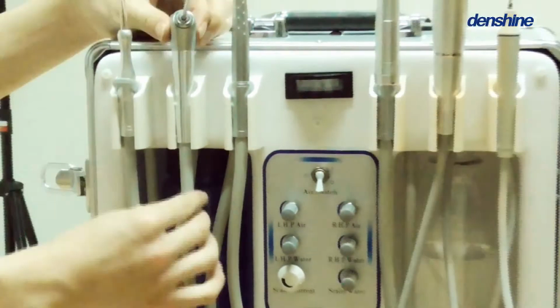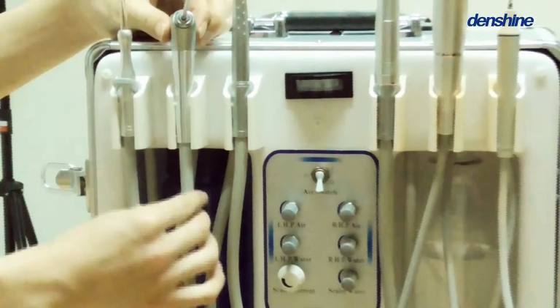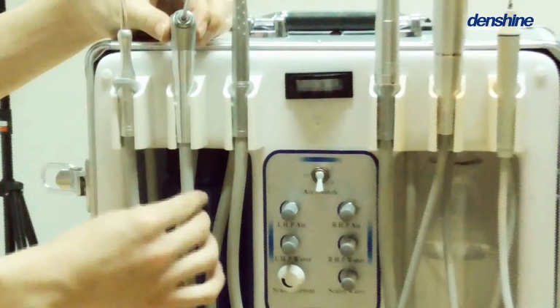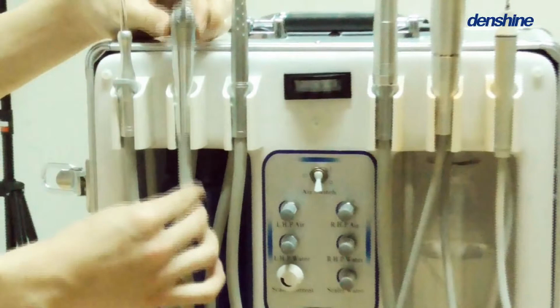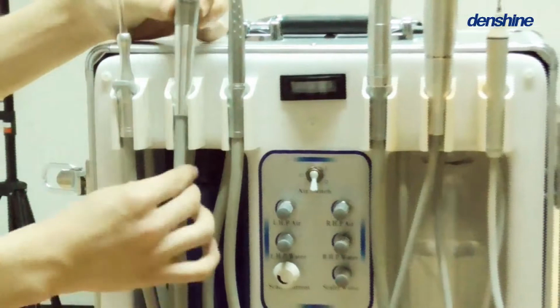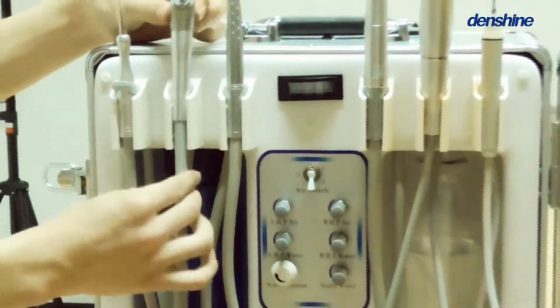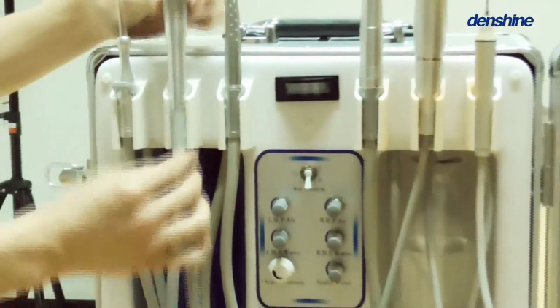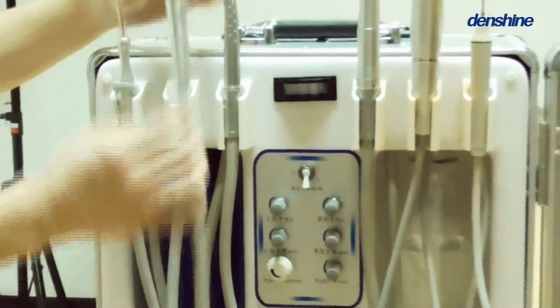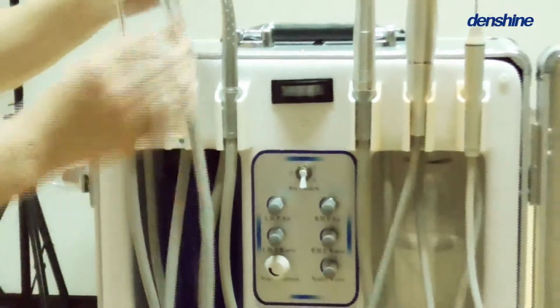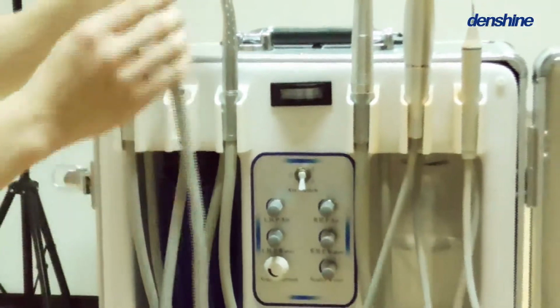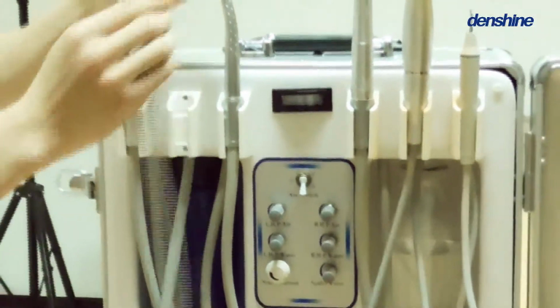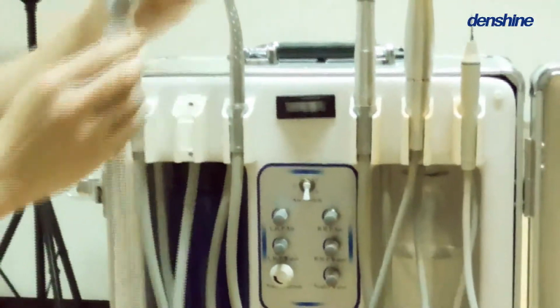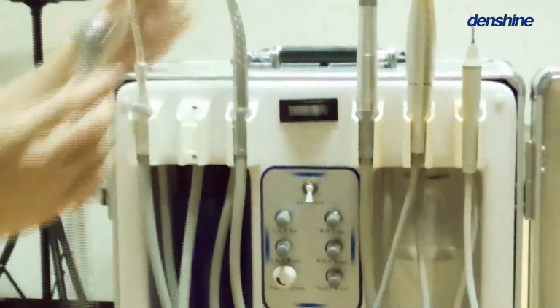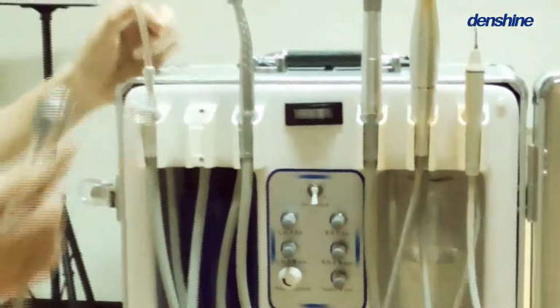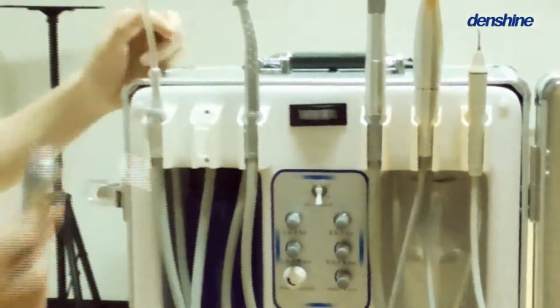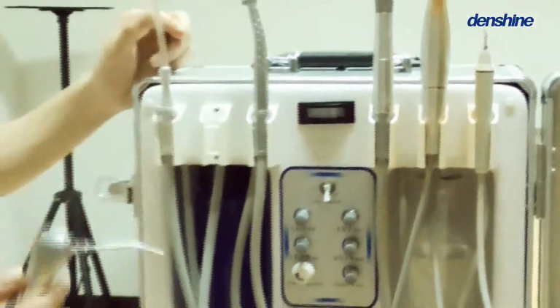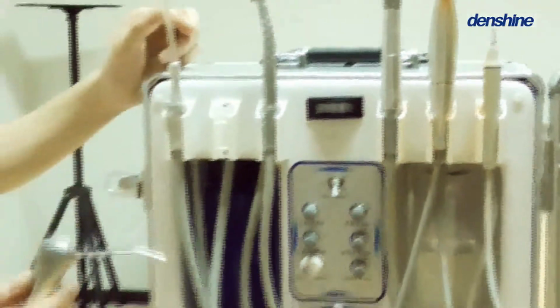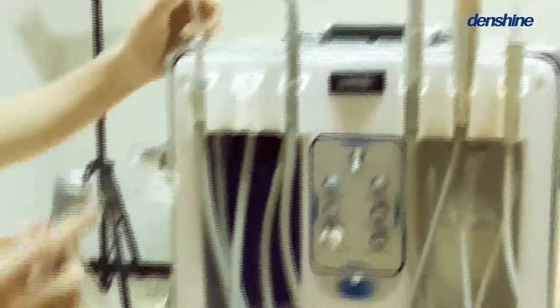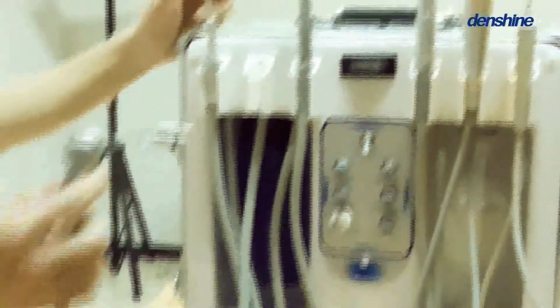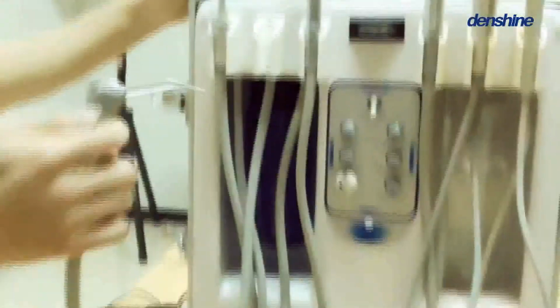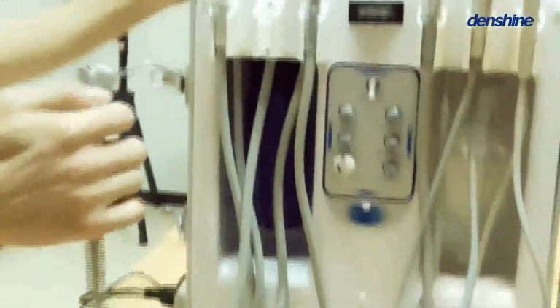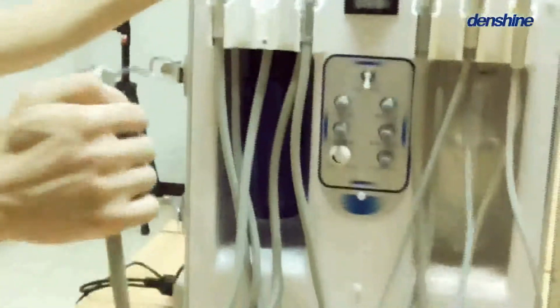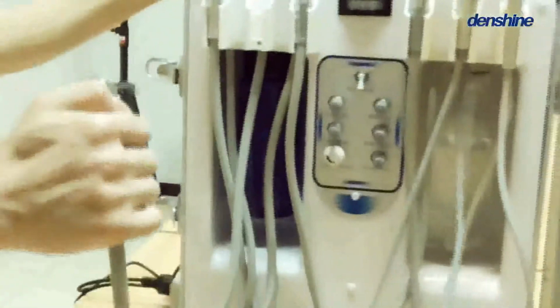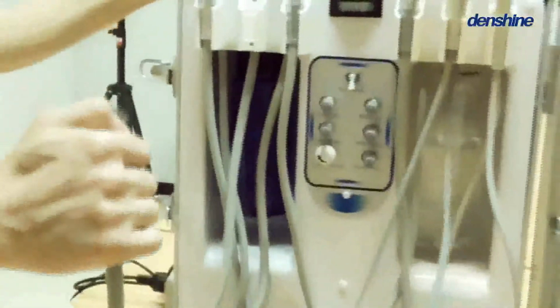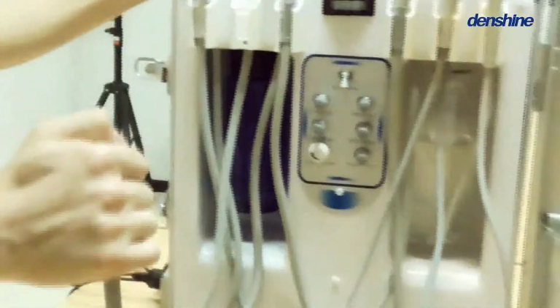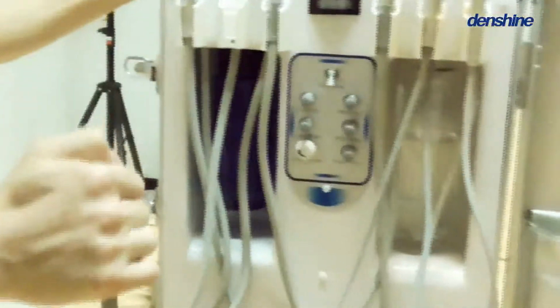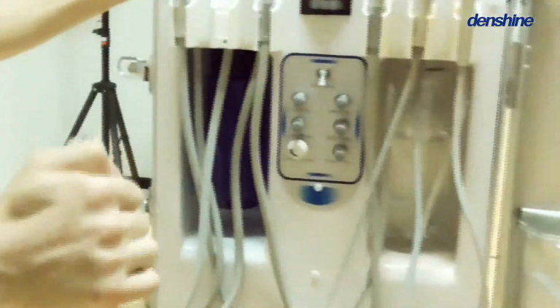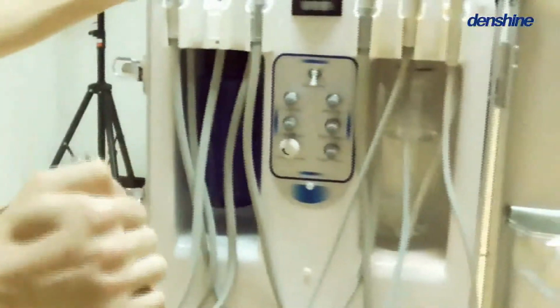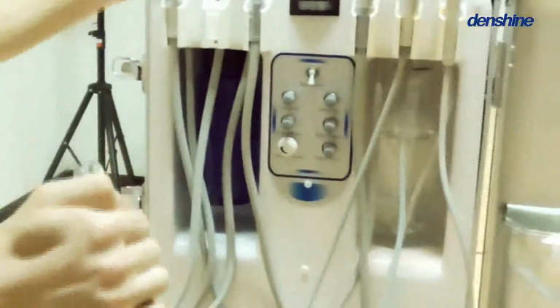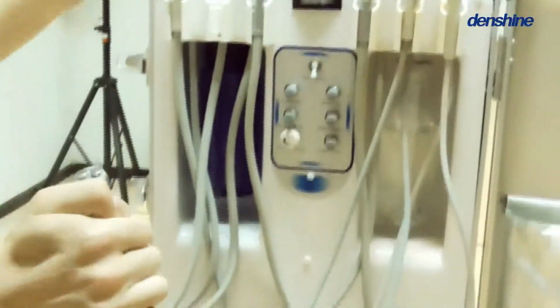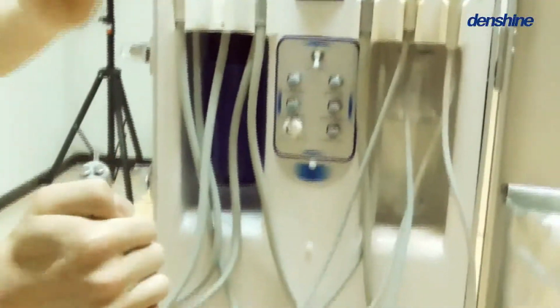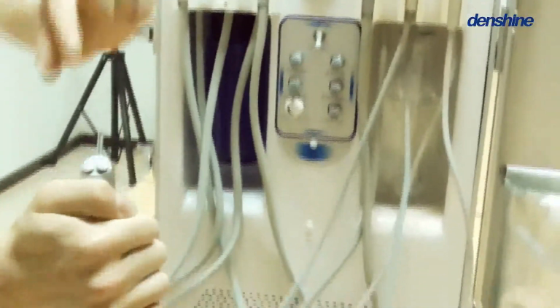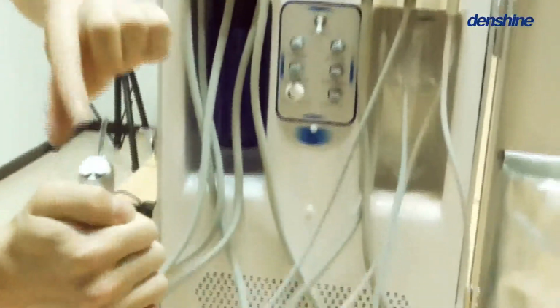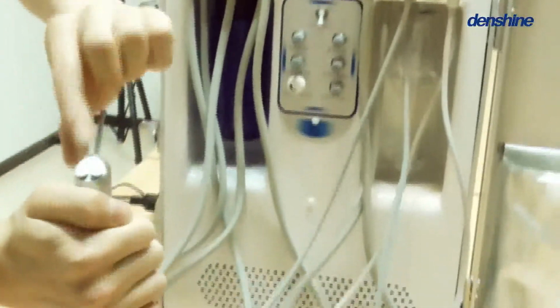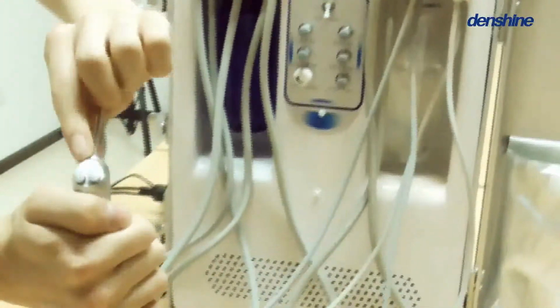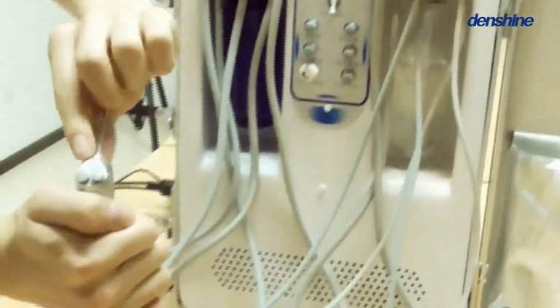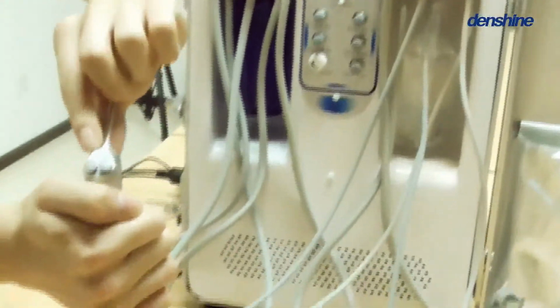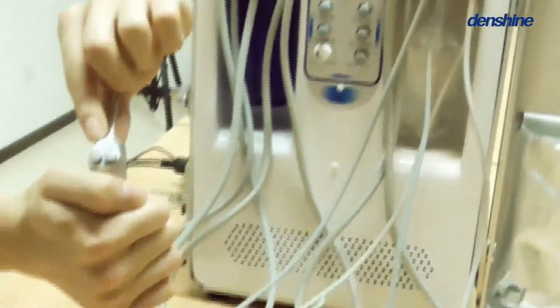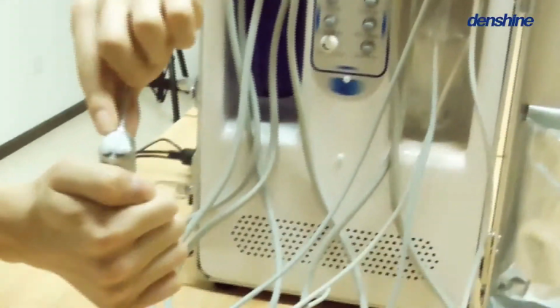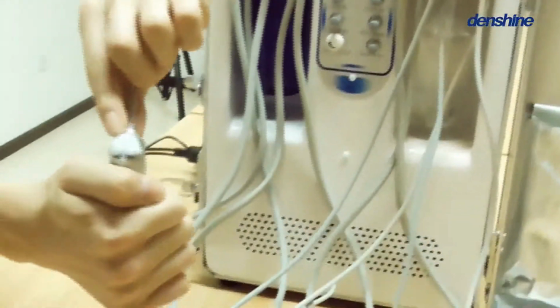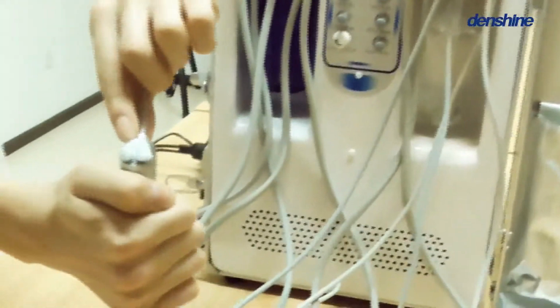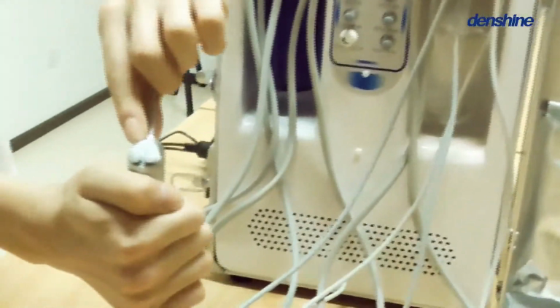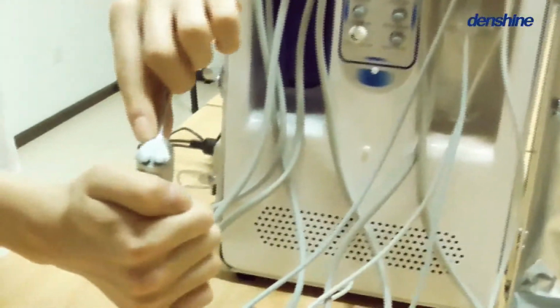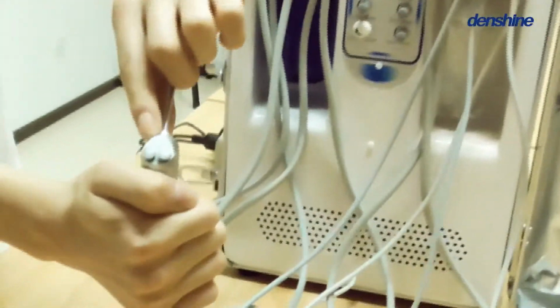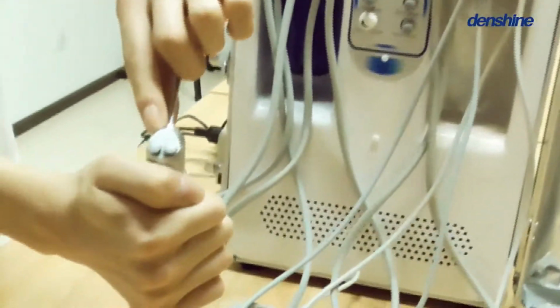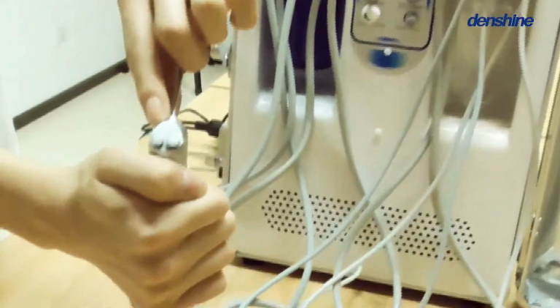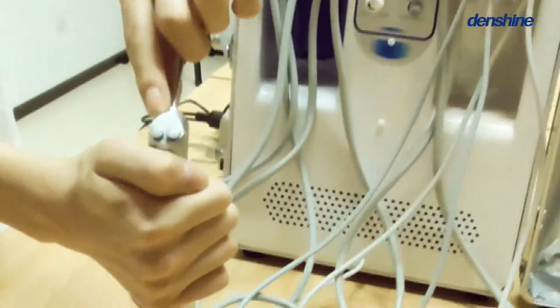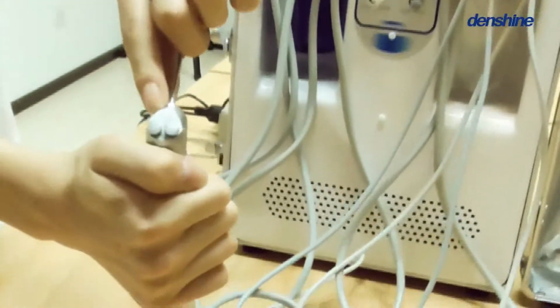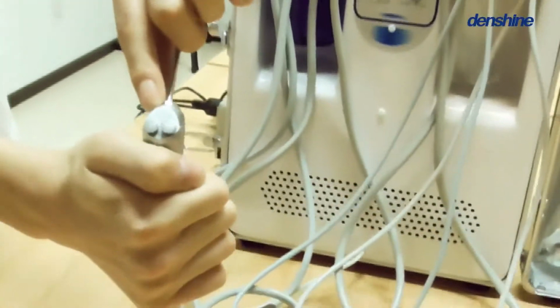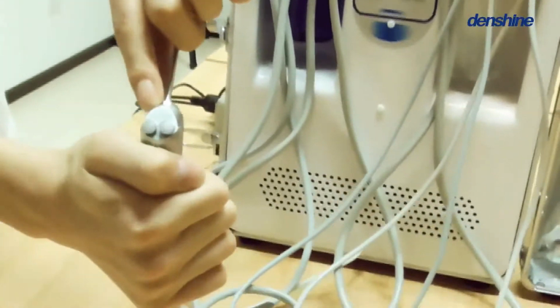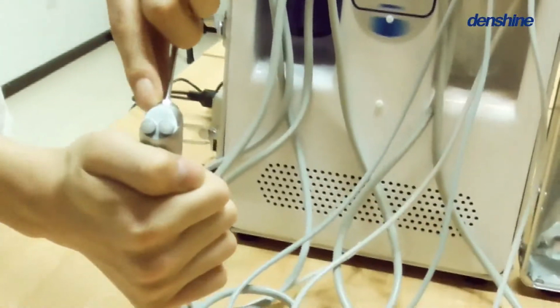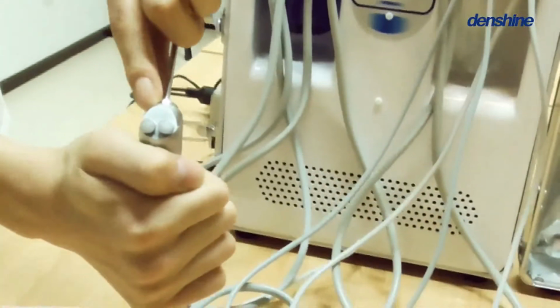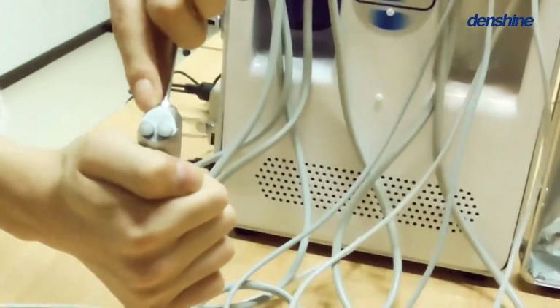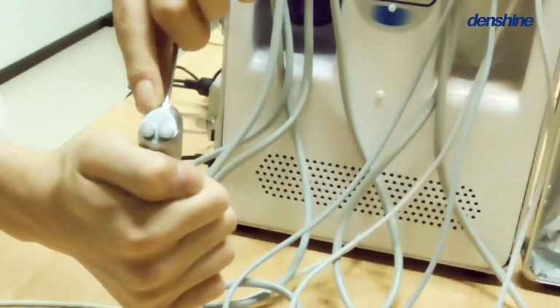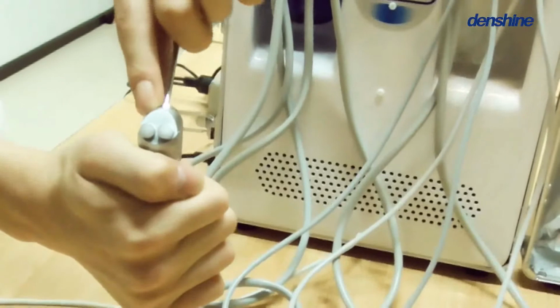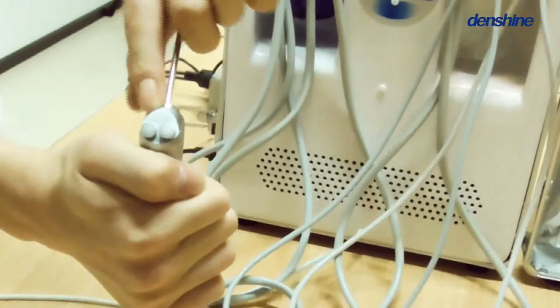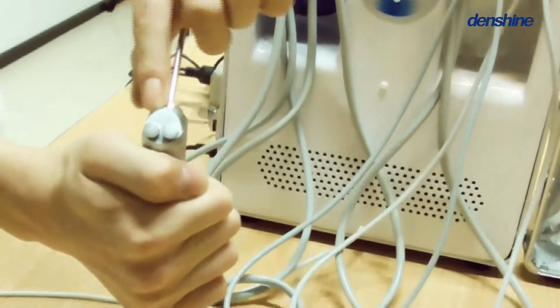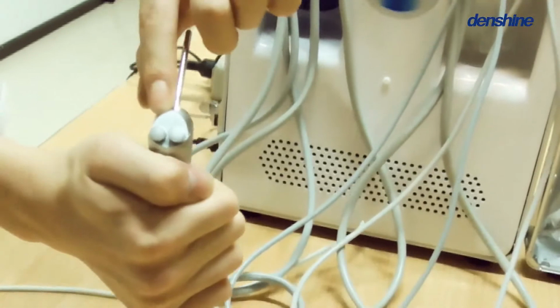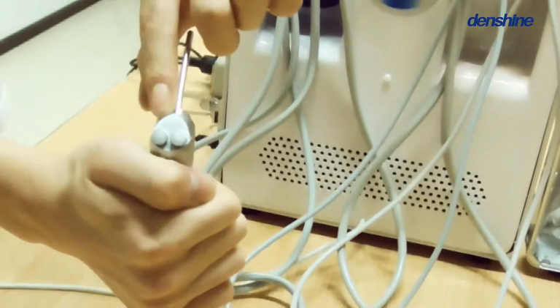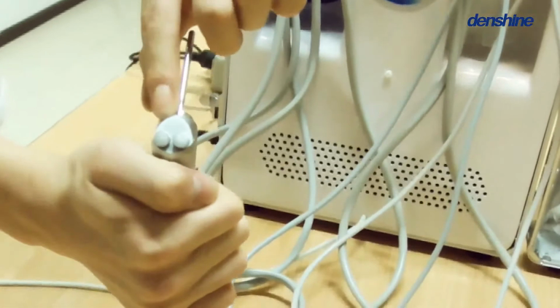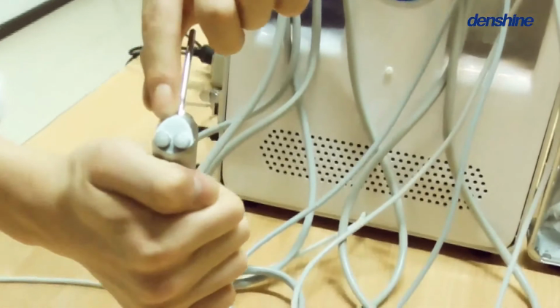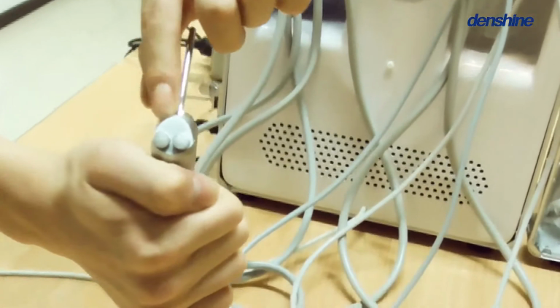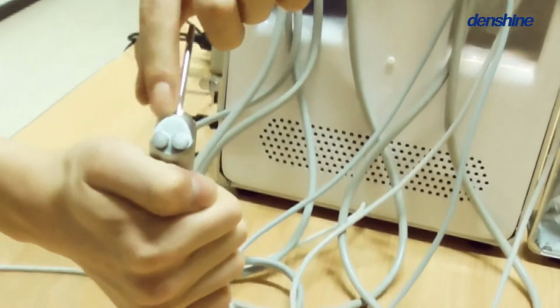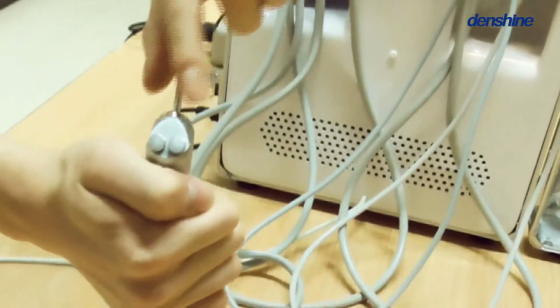Secondly, the triple syringe, which is capable of both water and air functions.